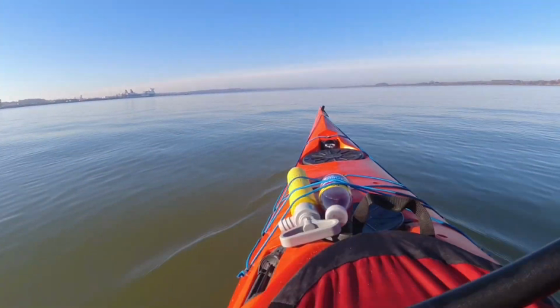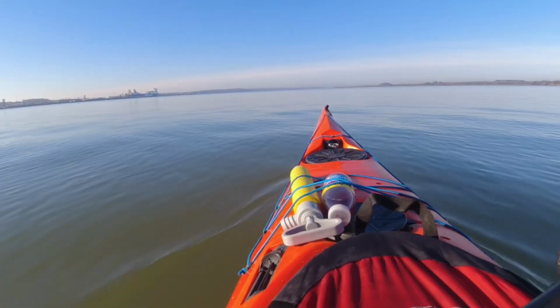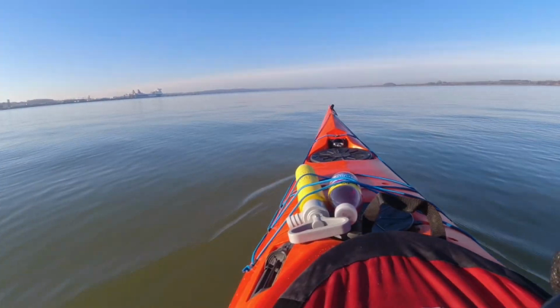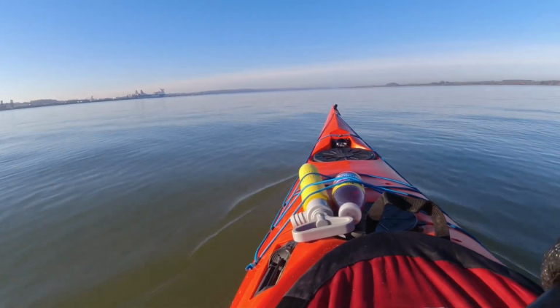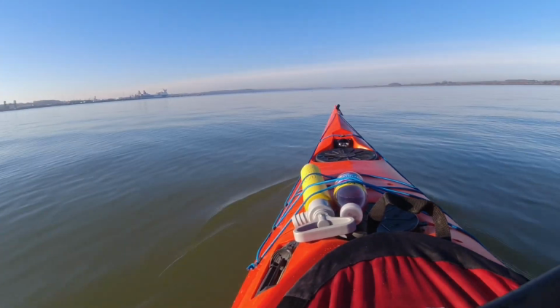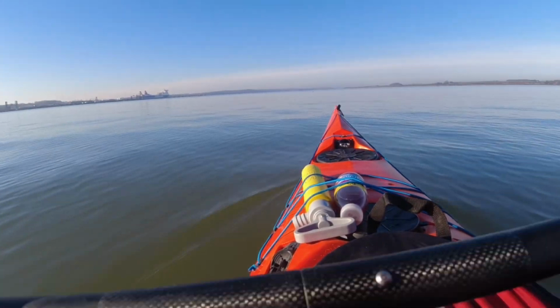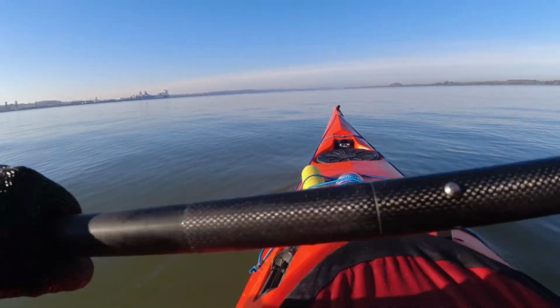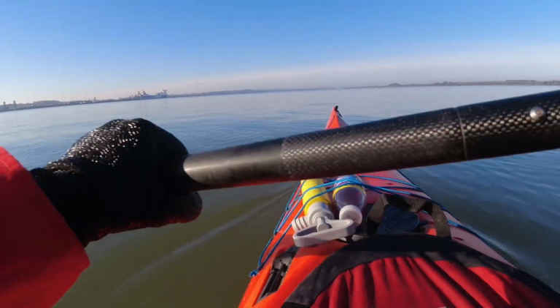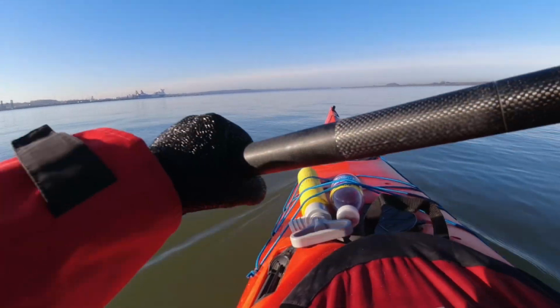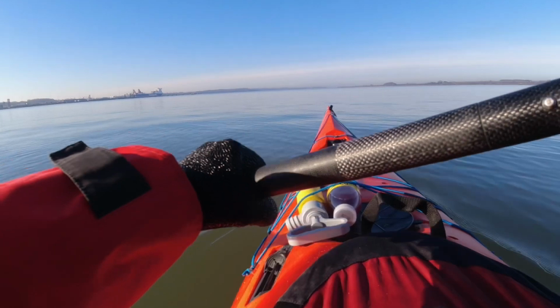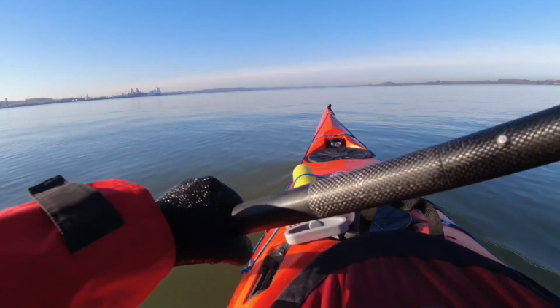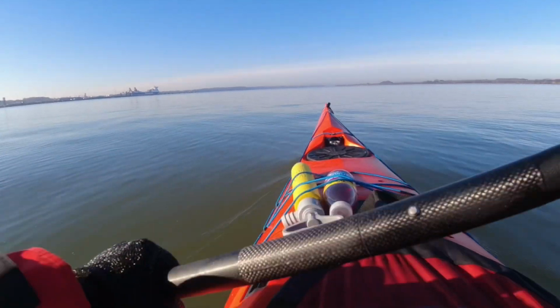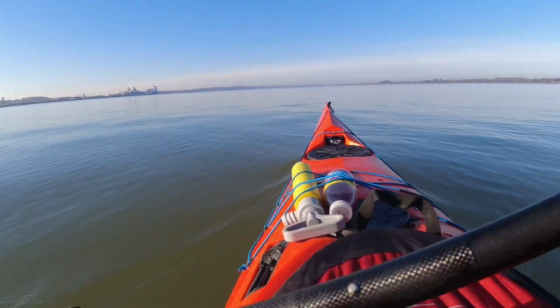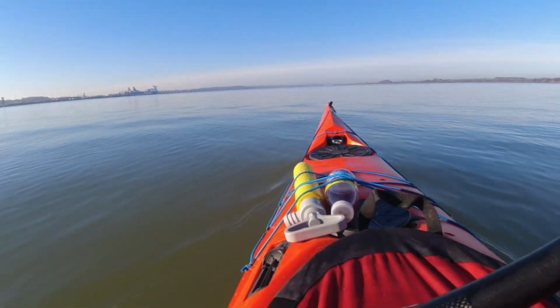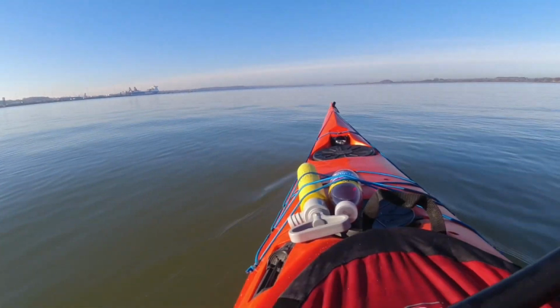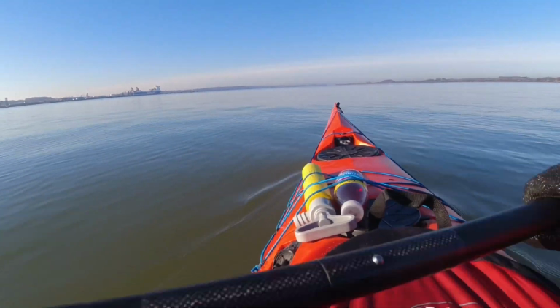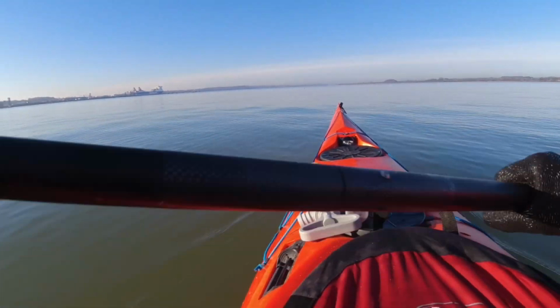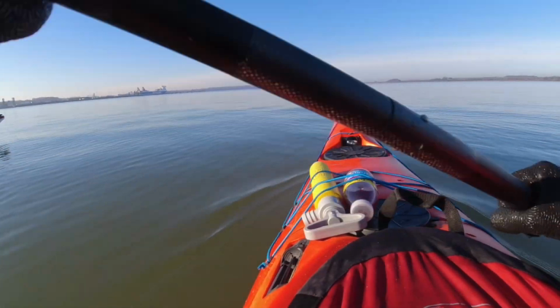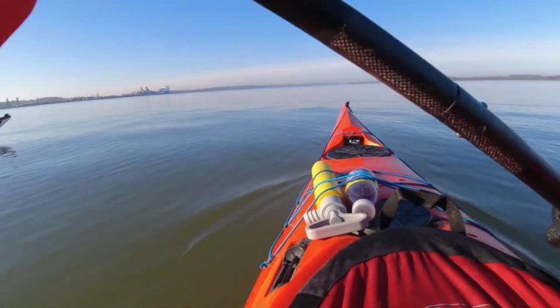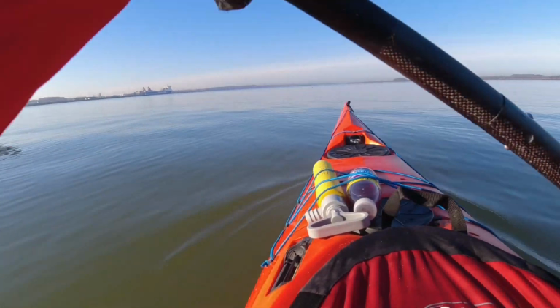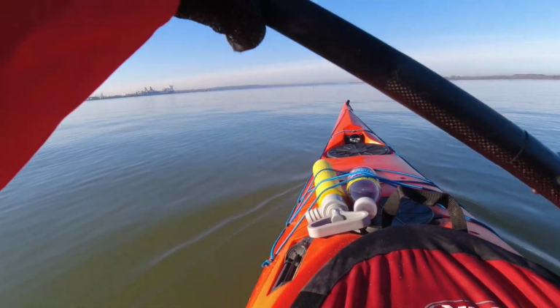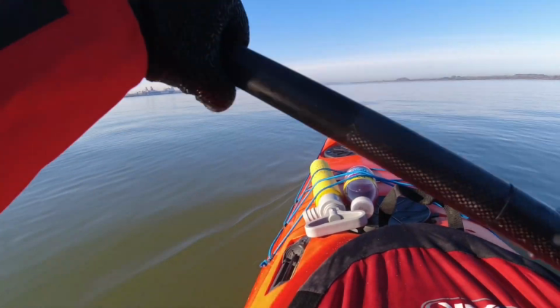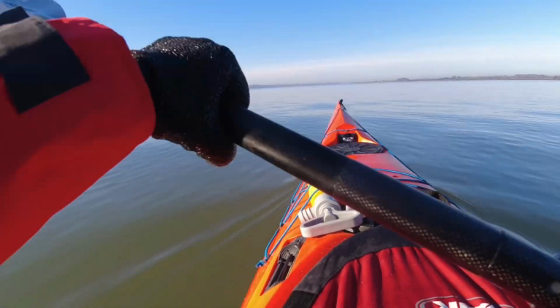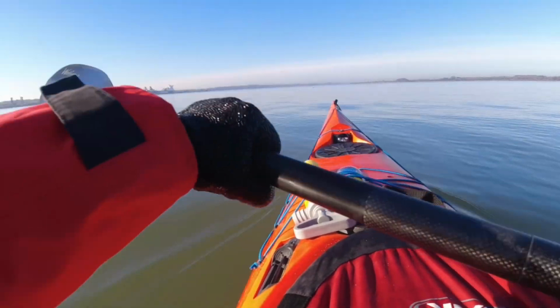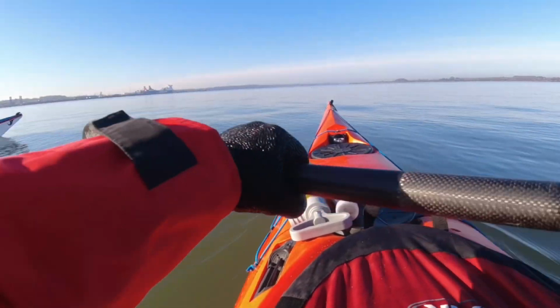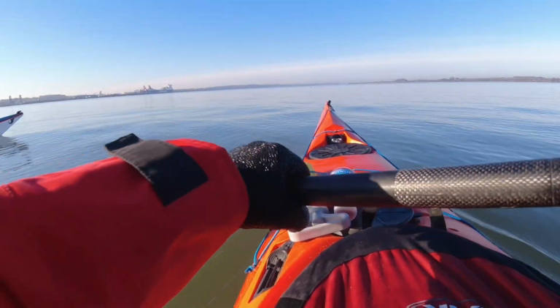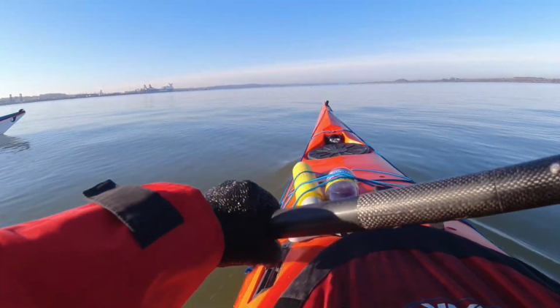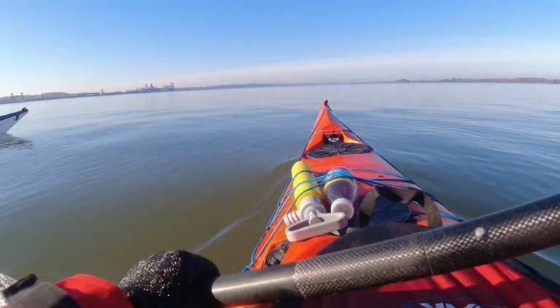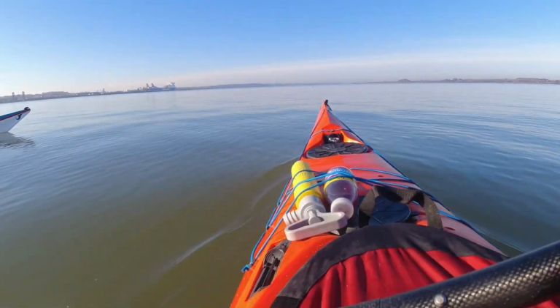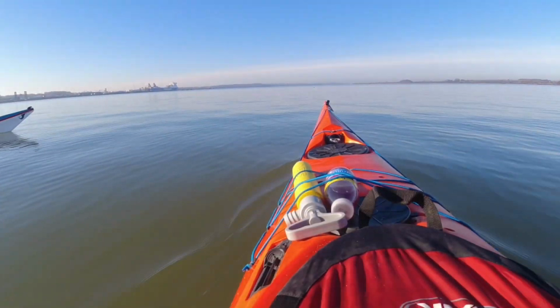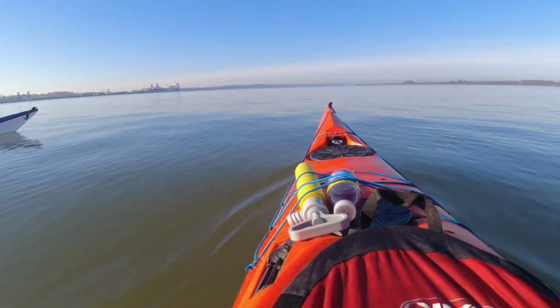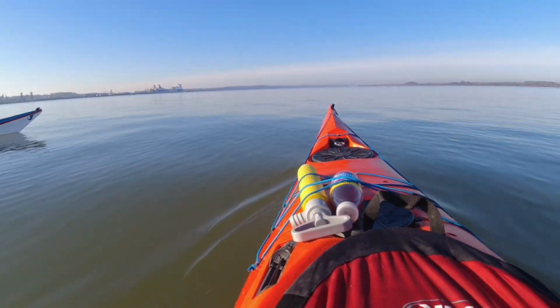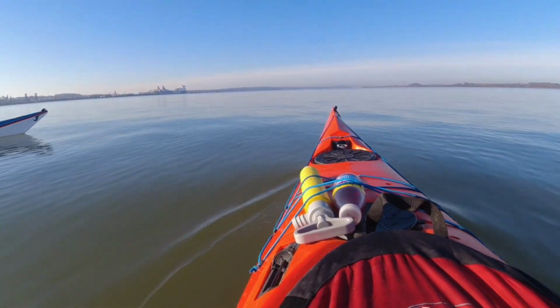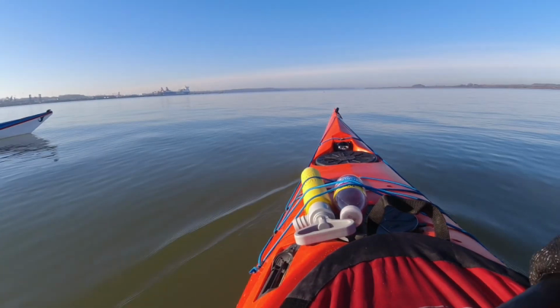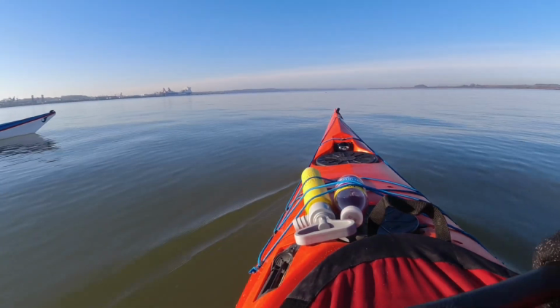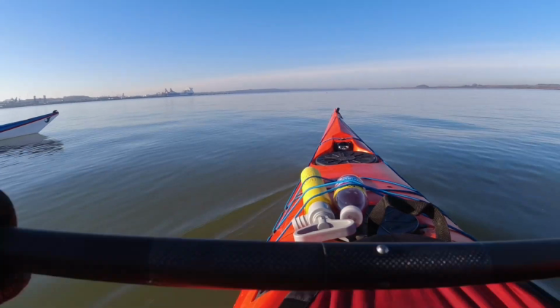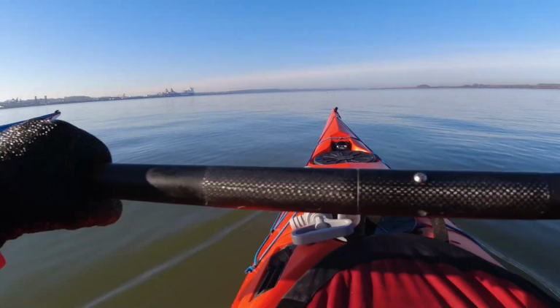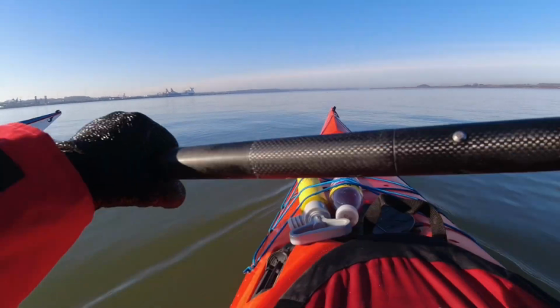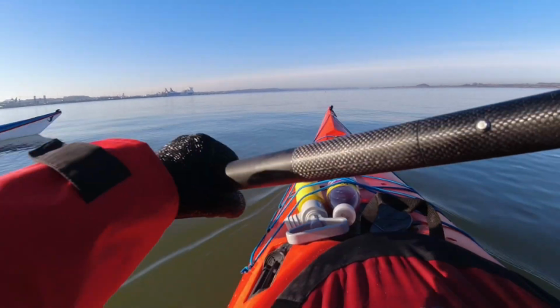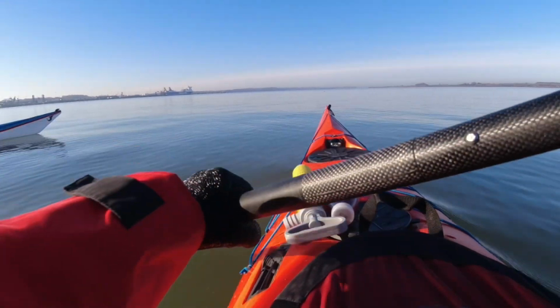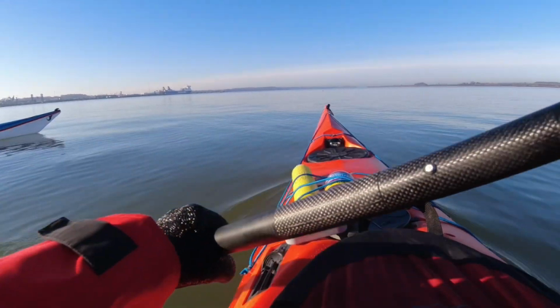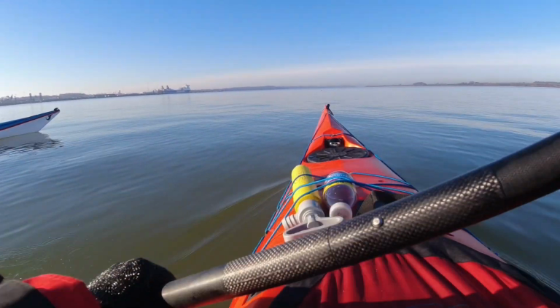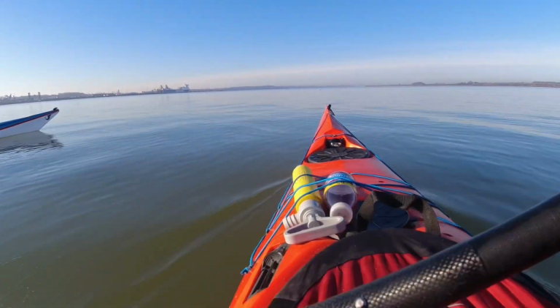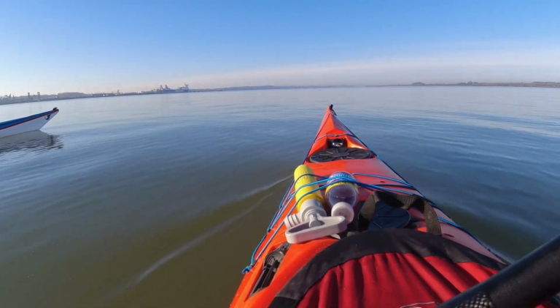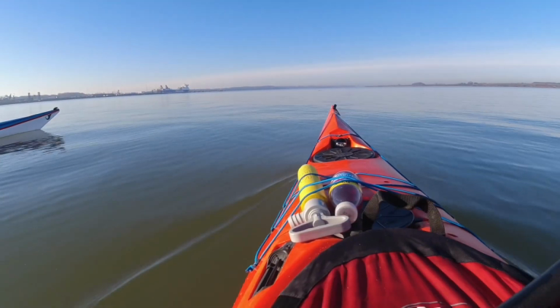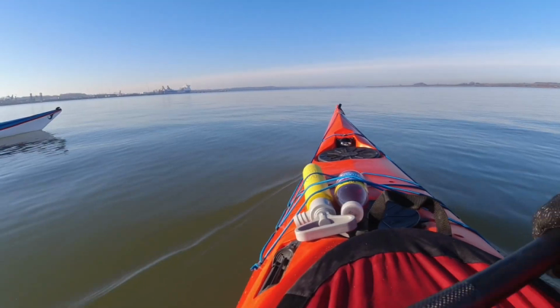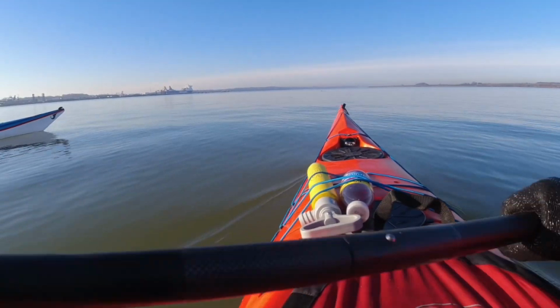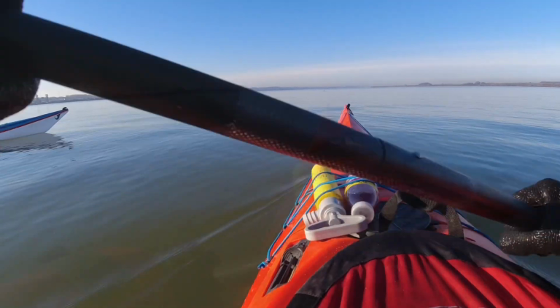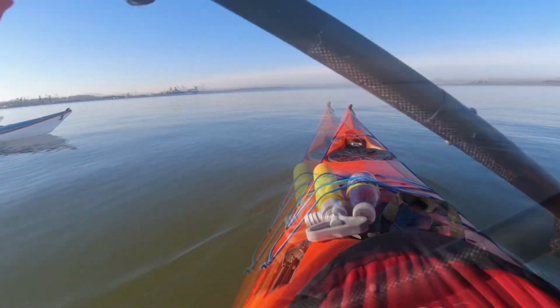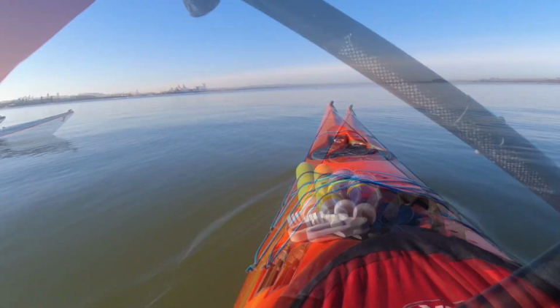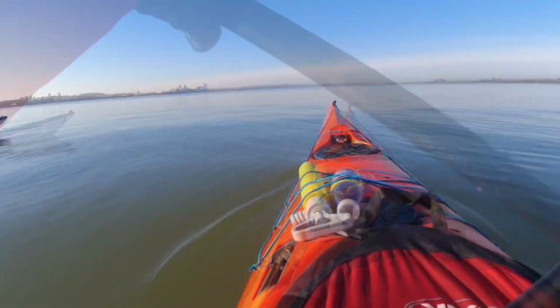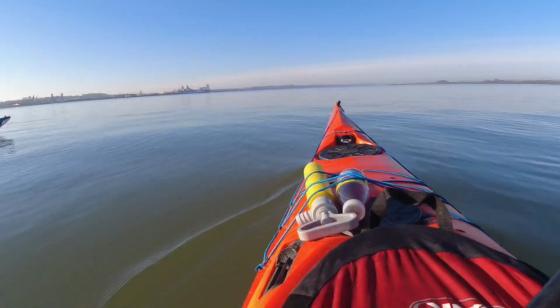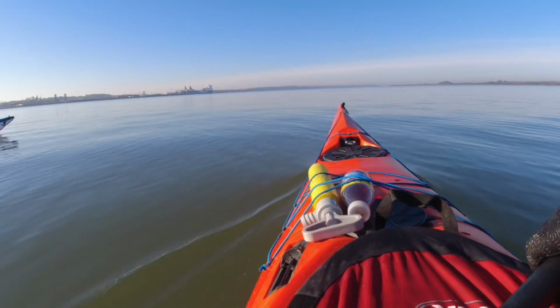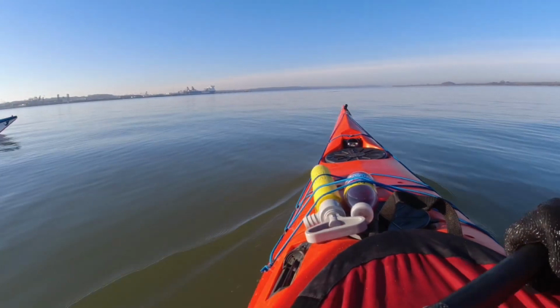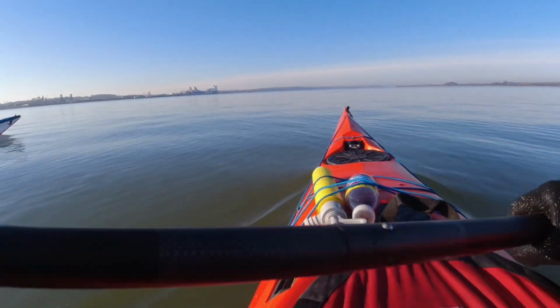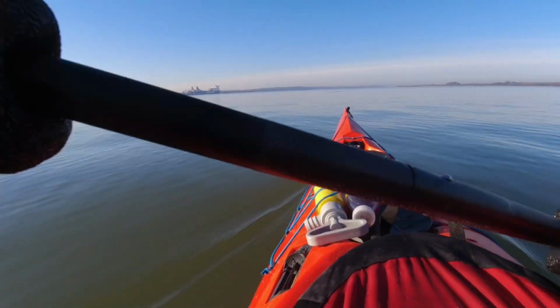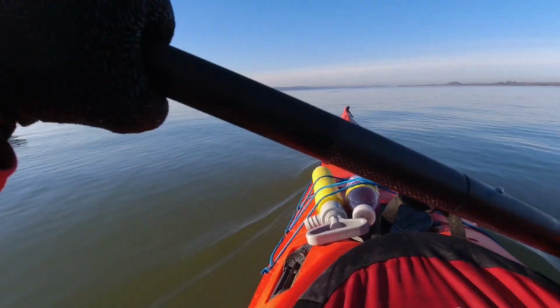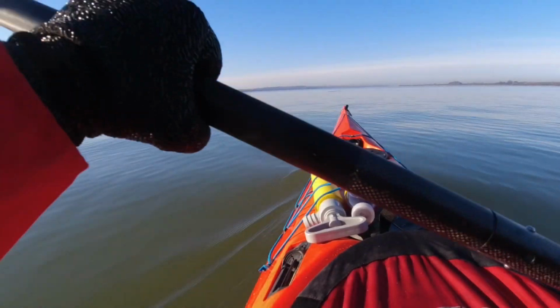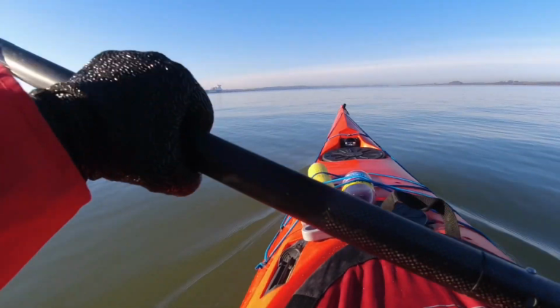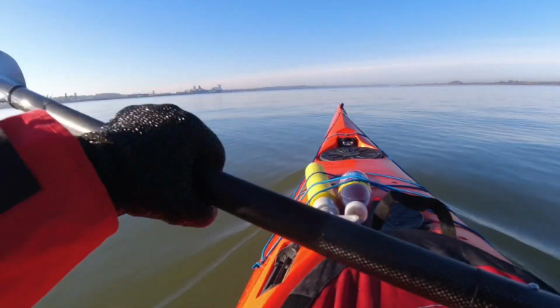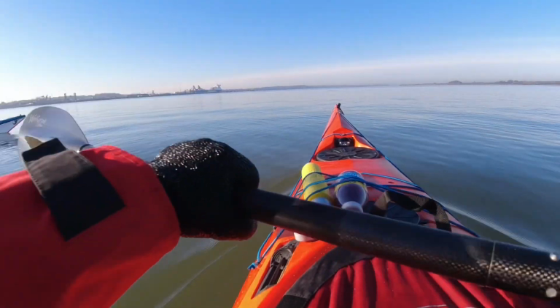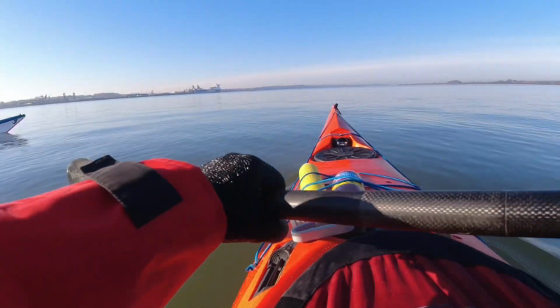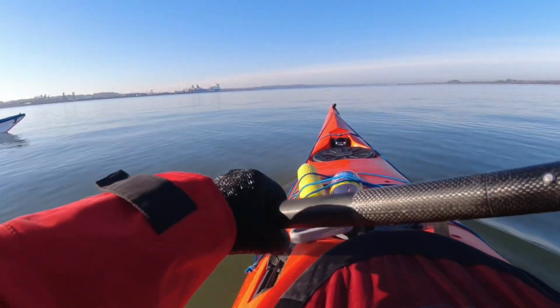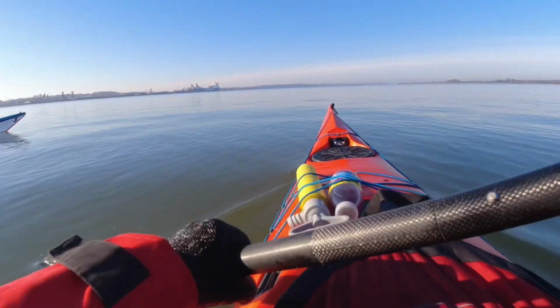Can we have a seal in front of us? Right in front of me. Oh, there he goes.